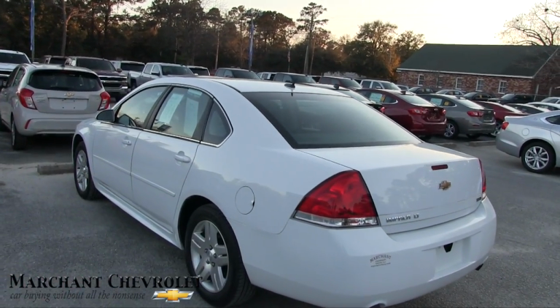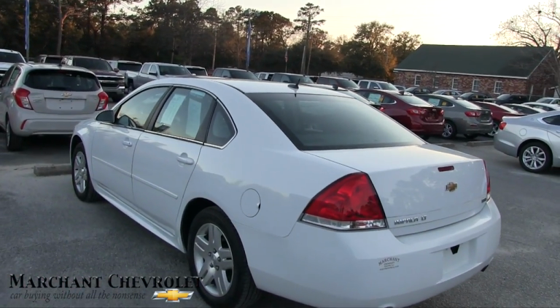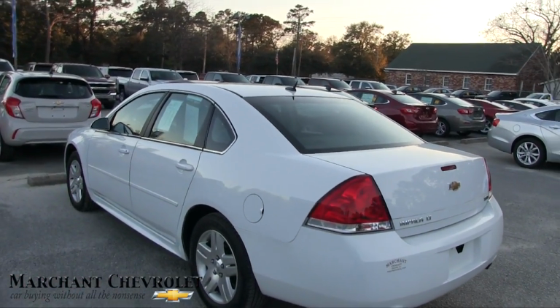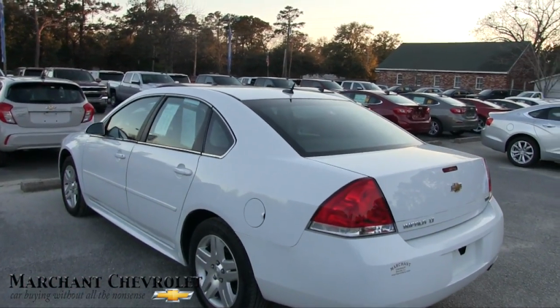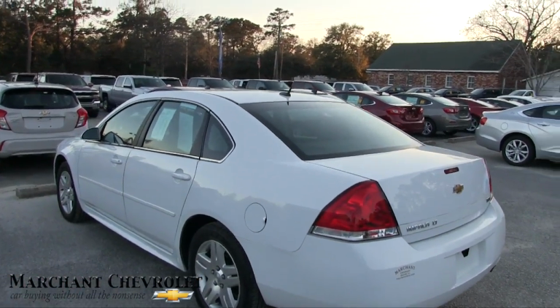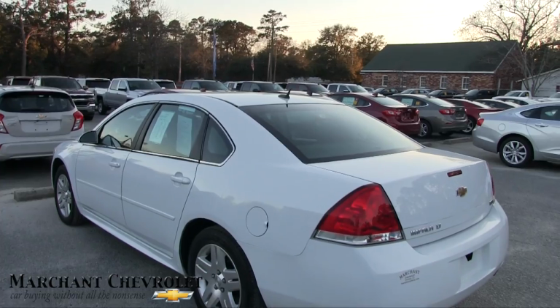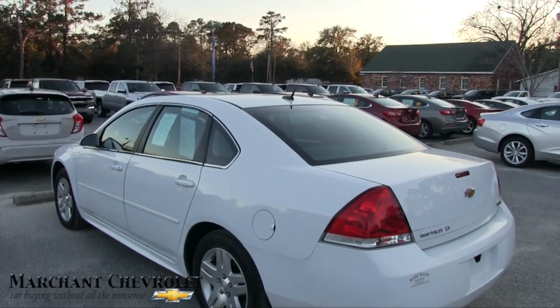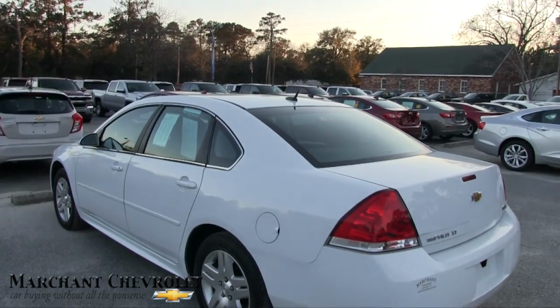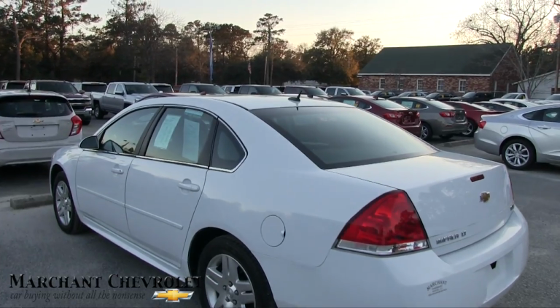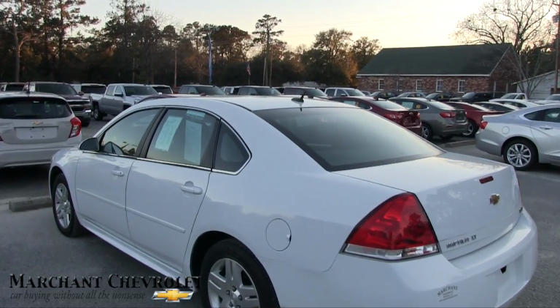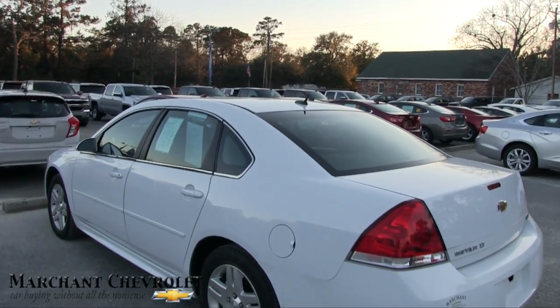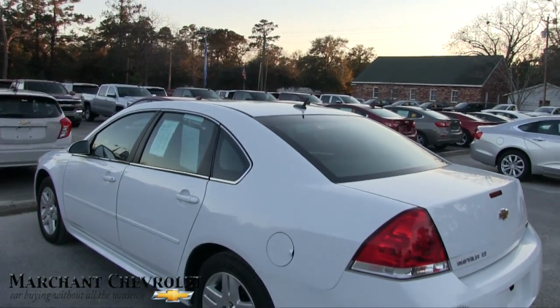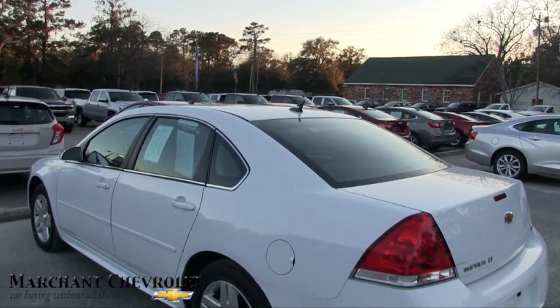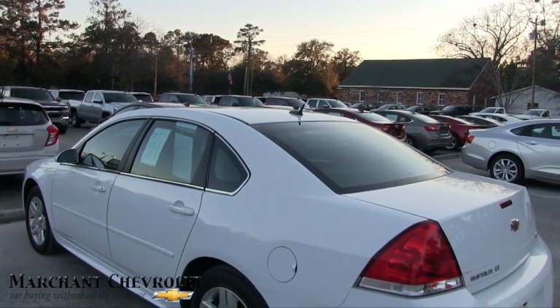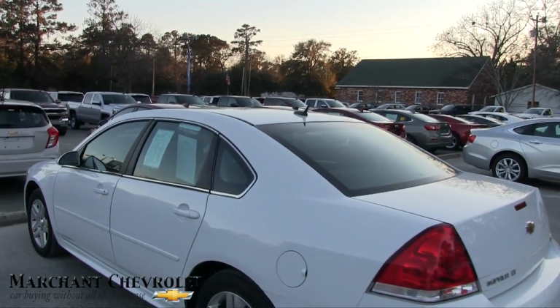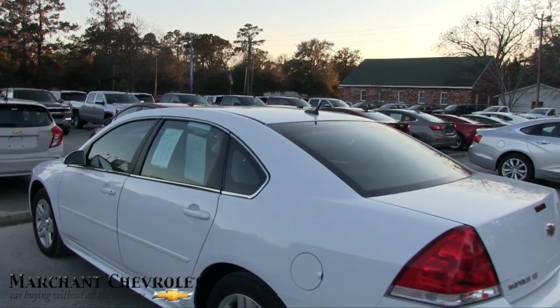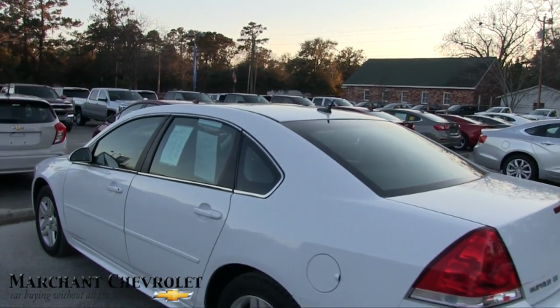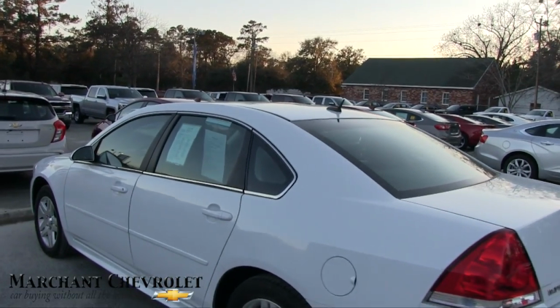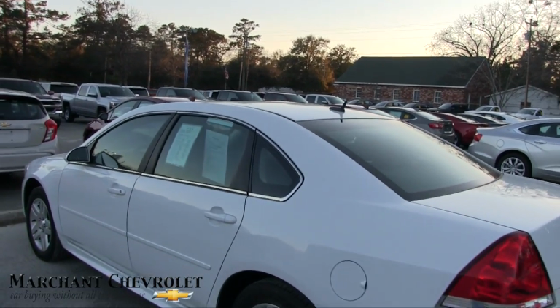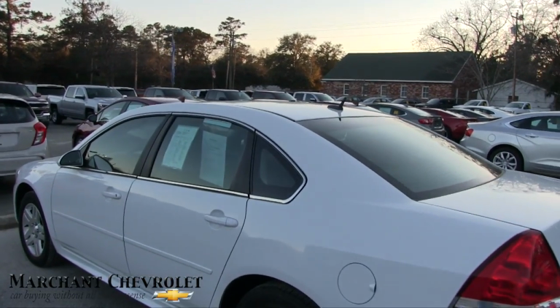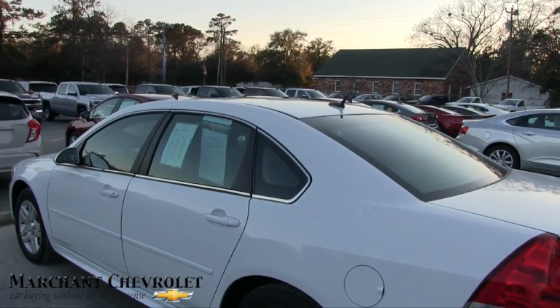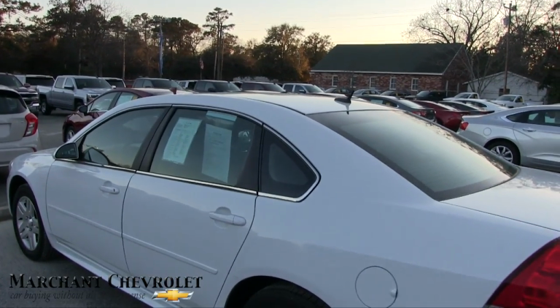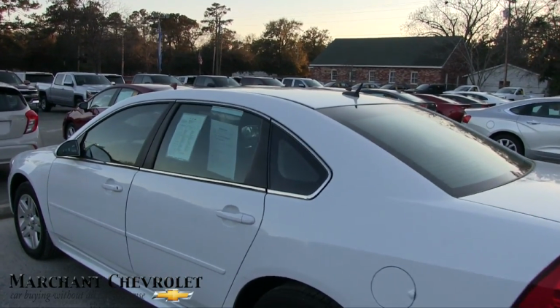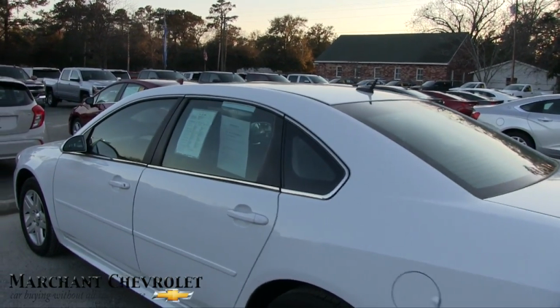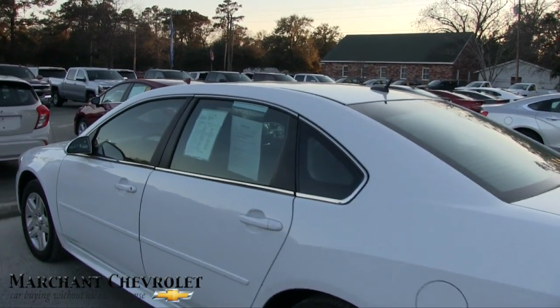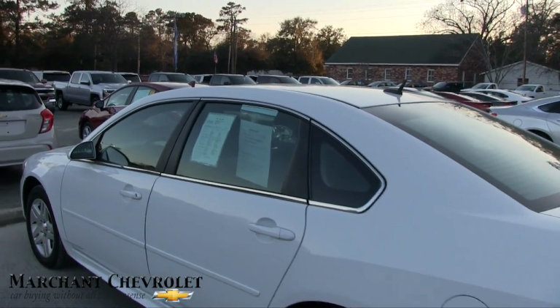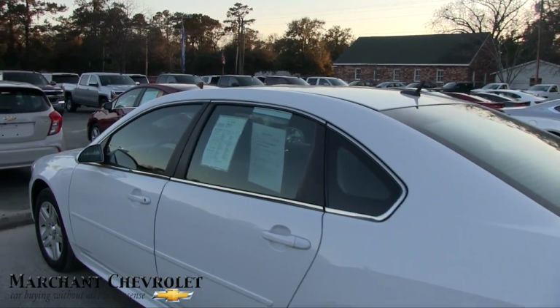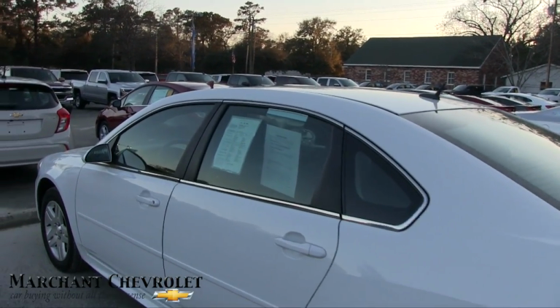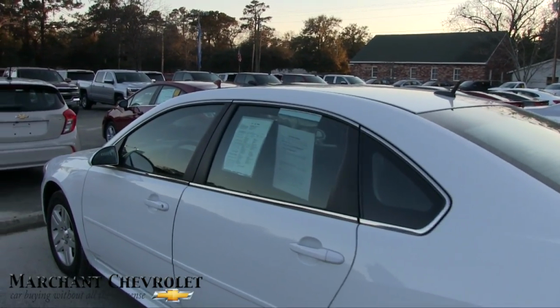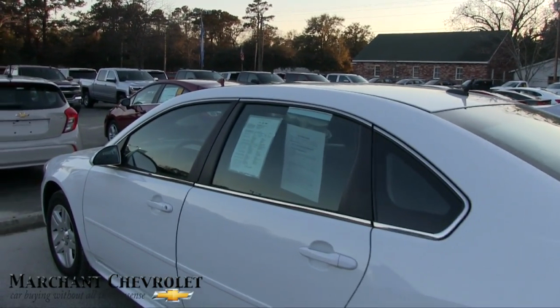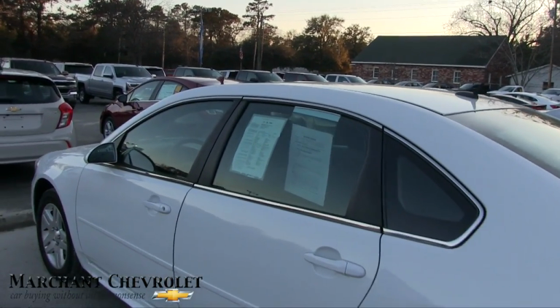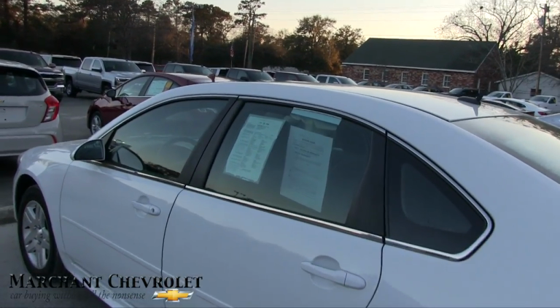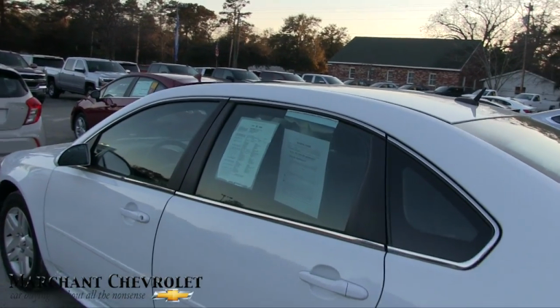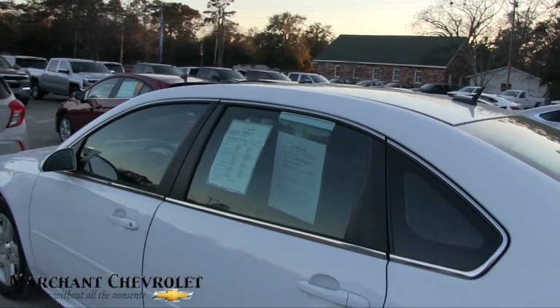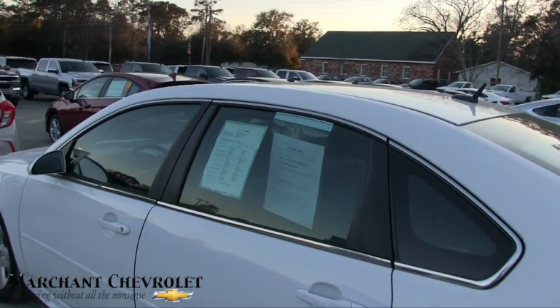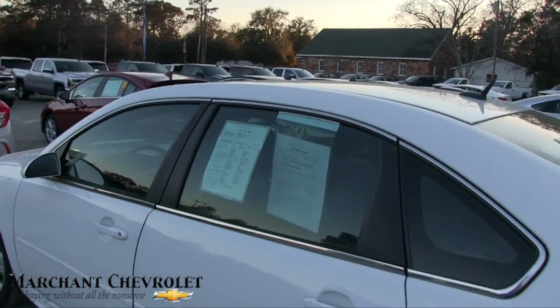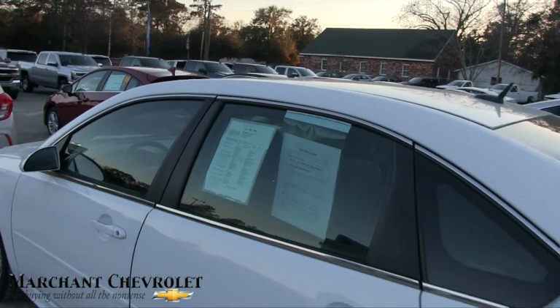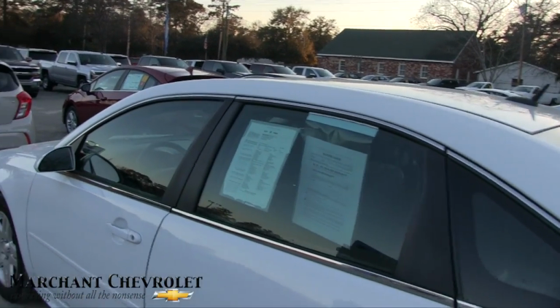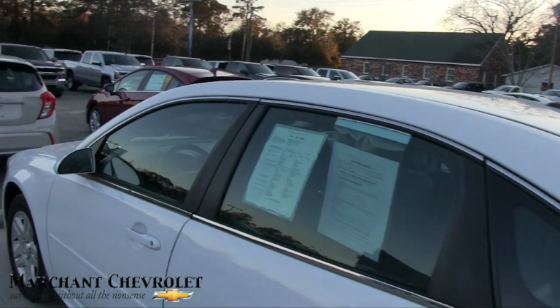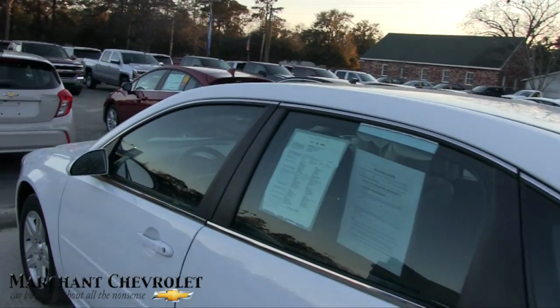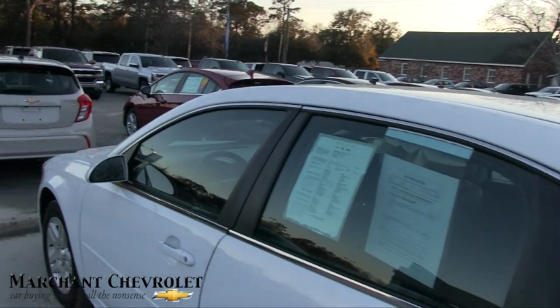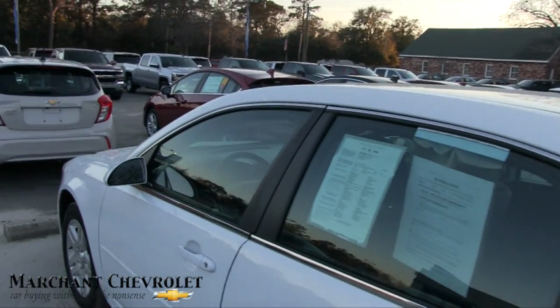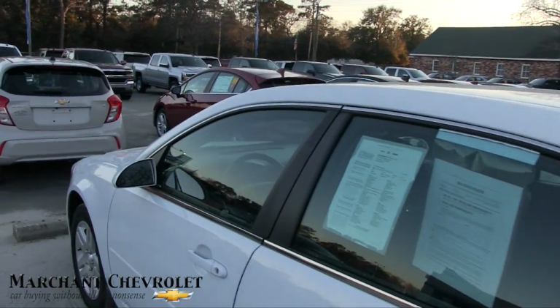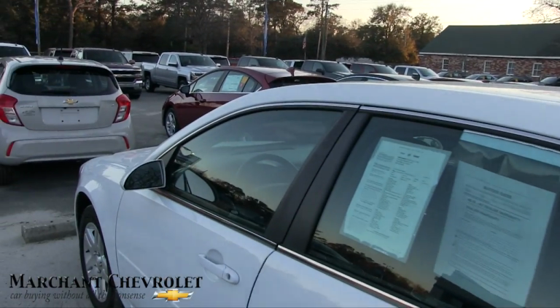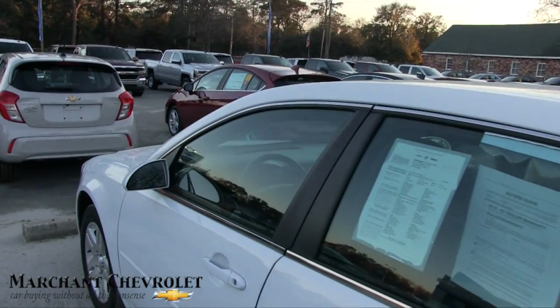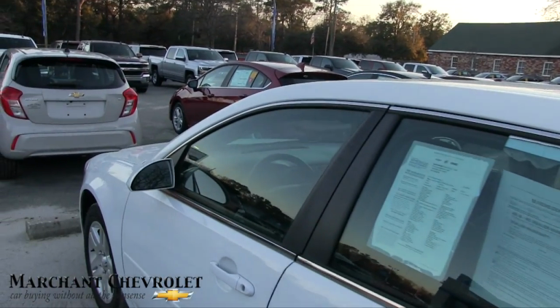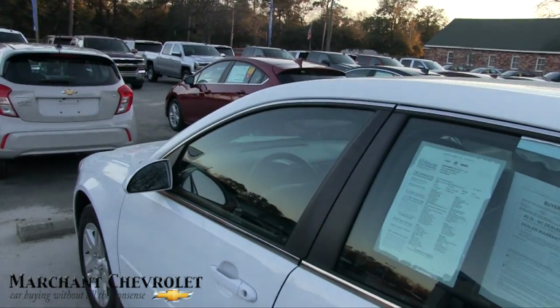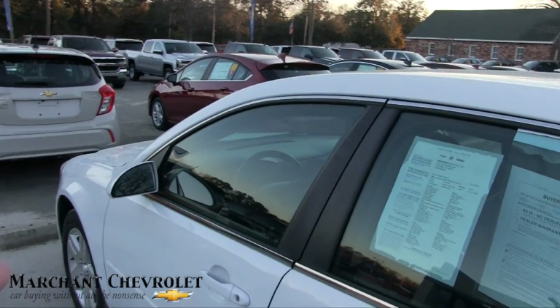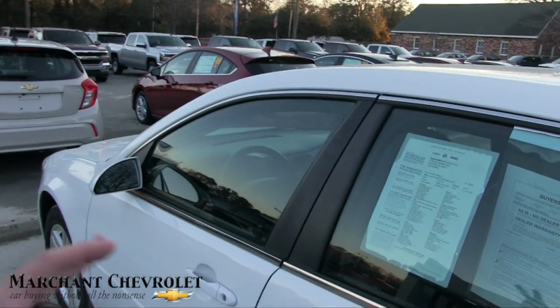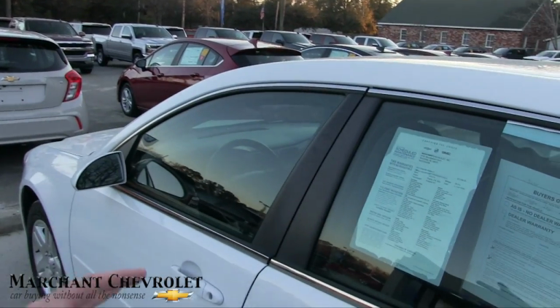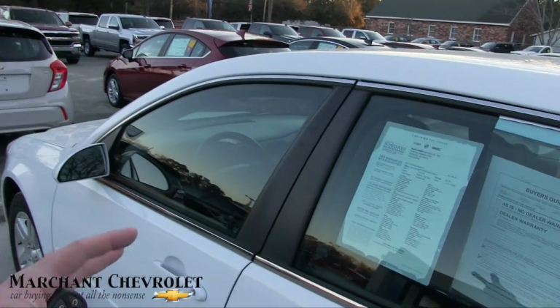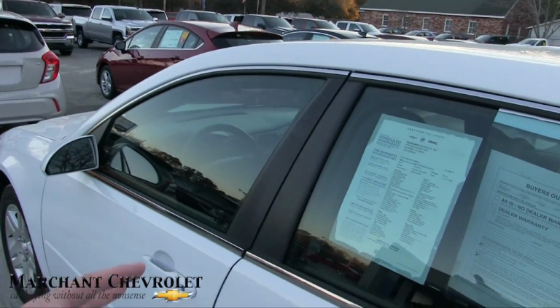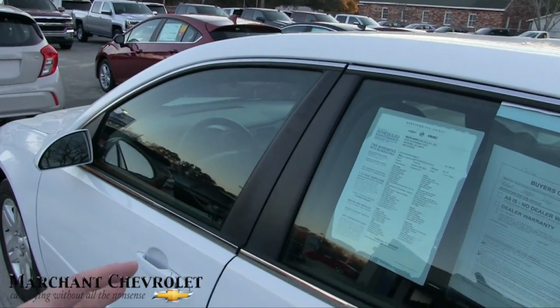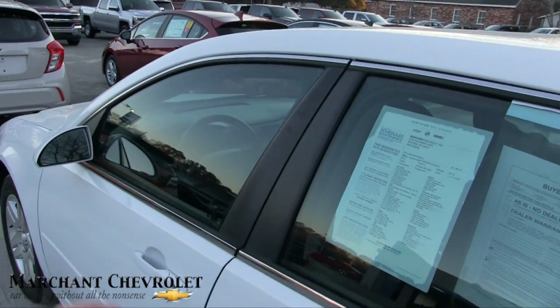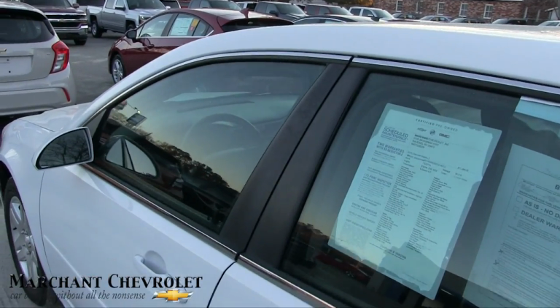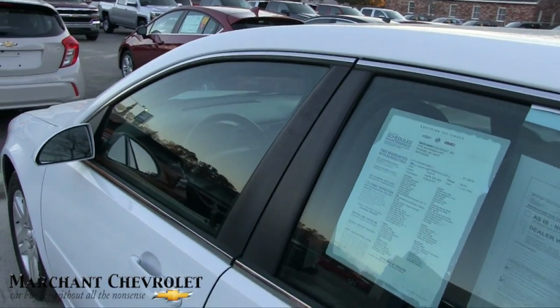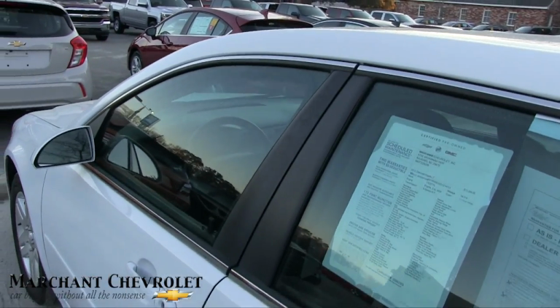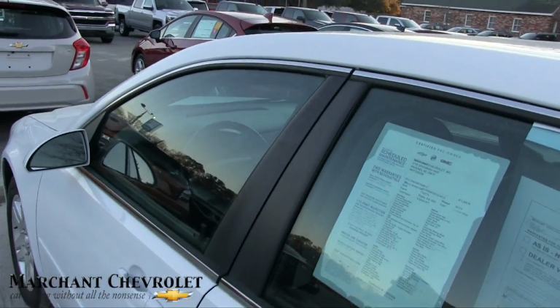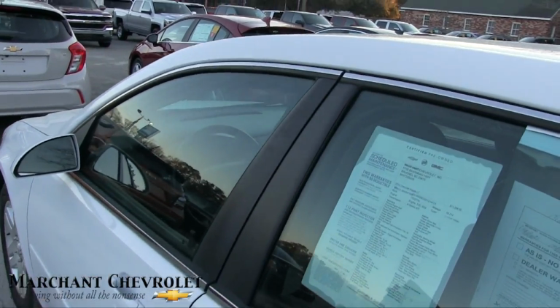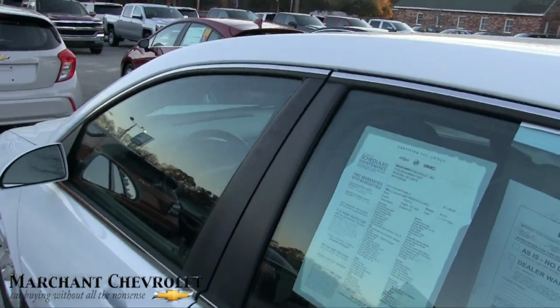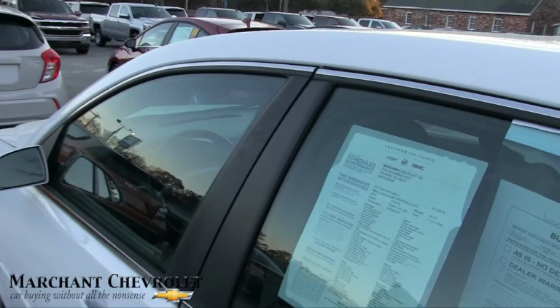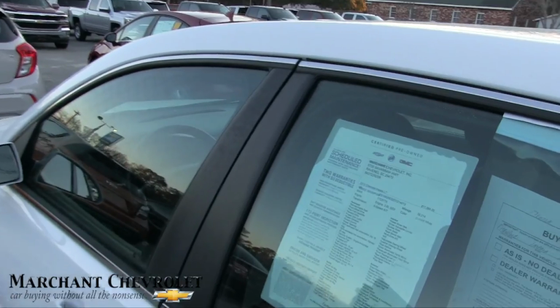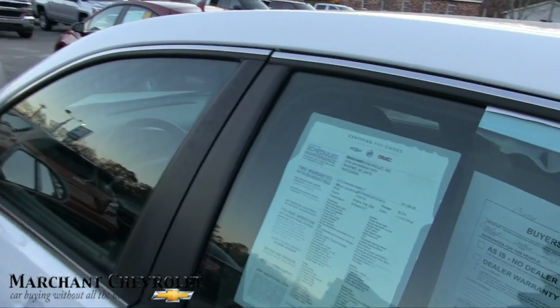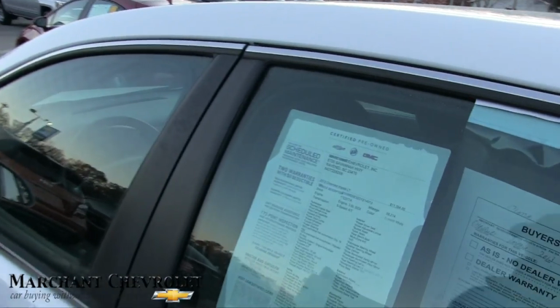Very nice car — you could do all kinds of stuff to them. I like the white on here, it looks nice and clean.